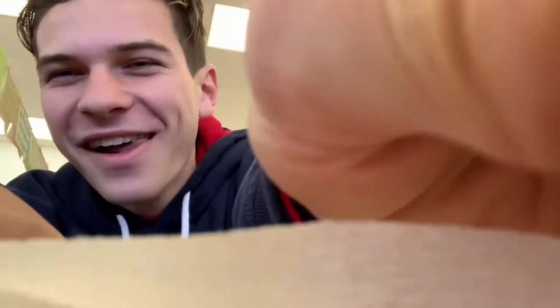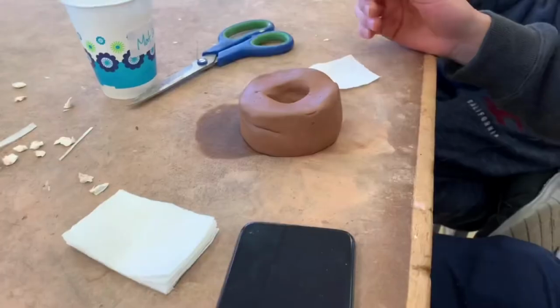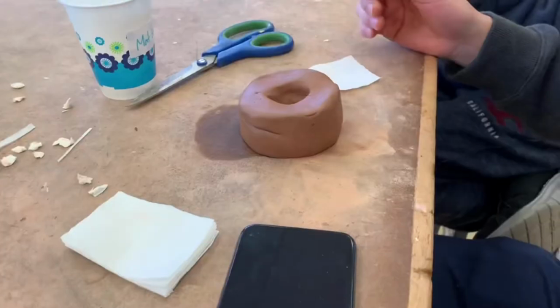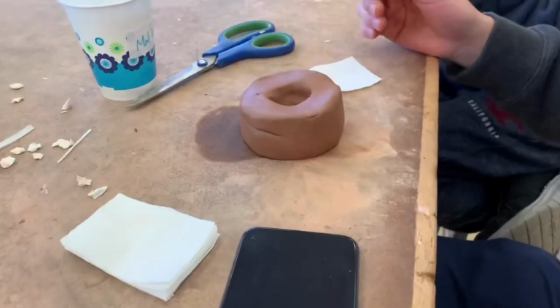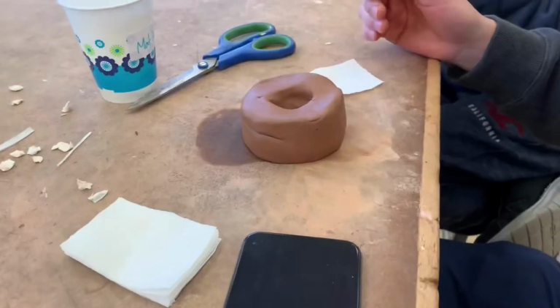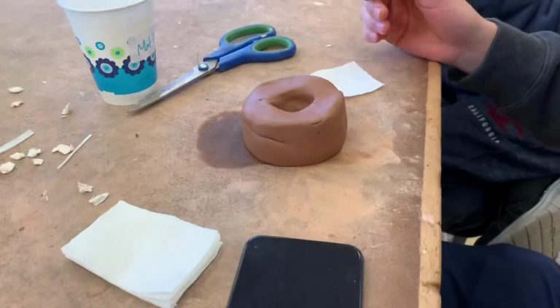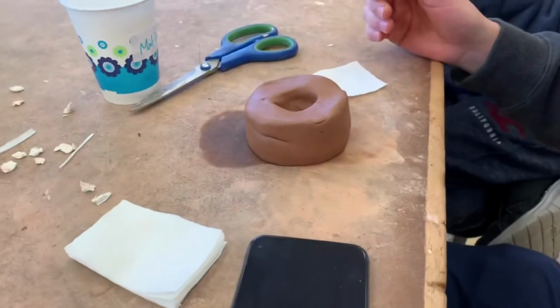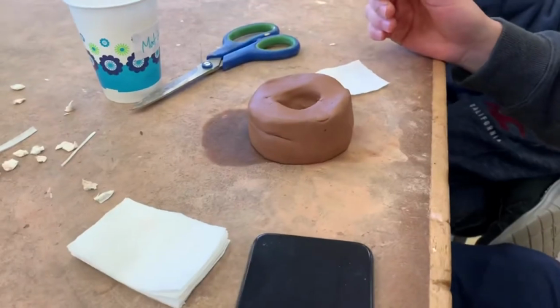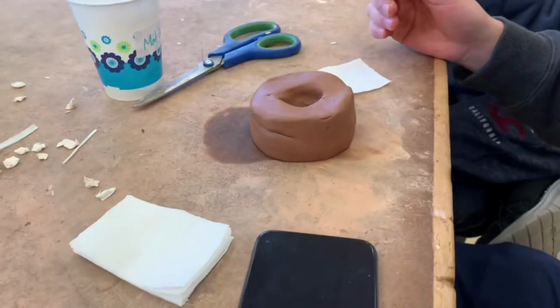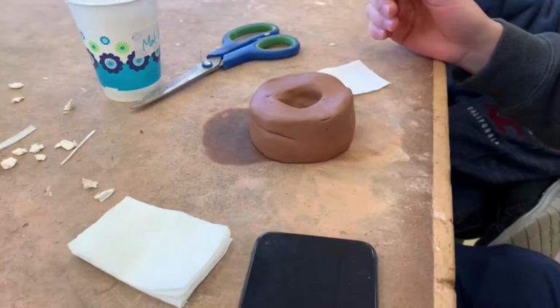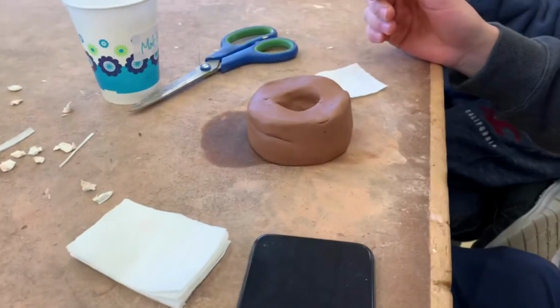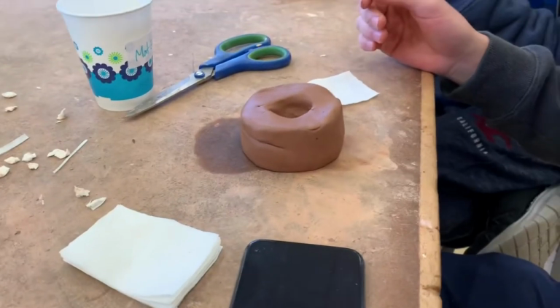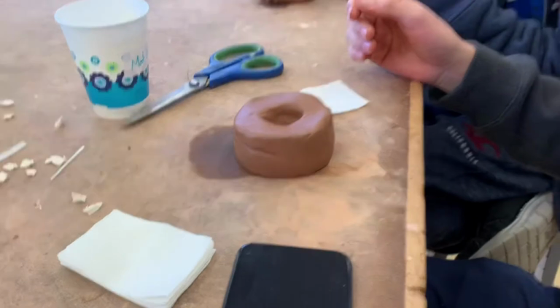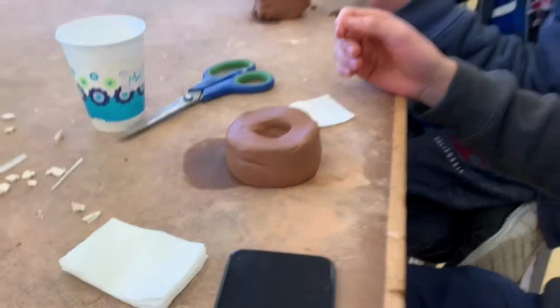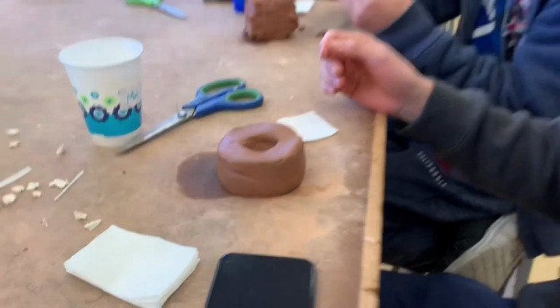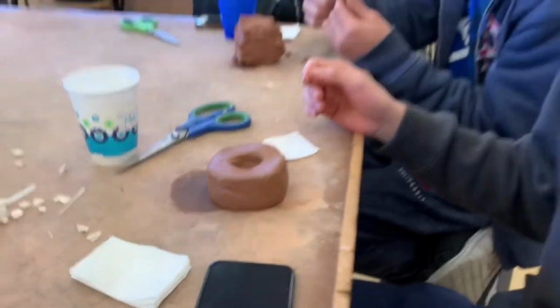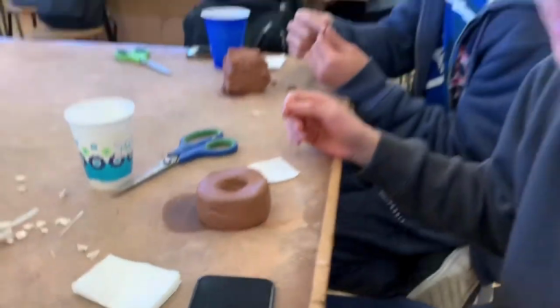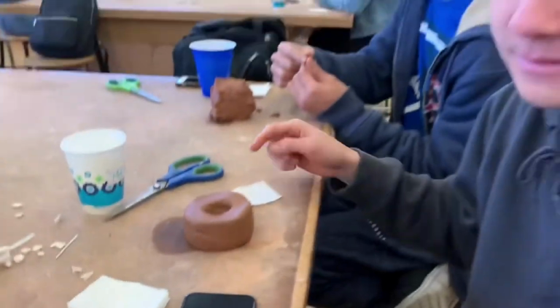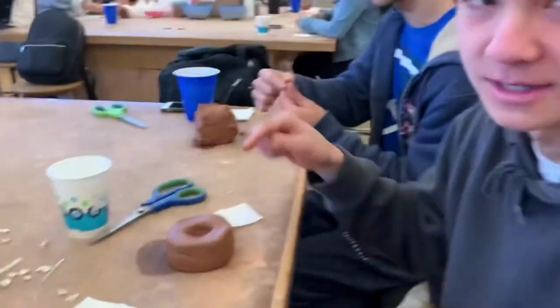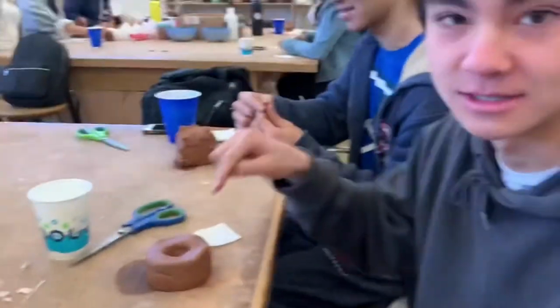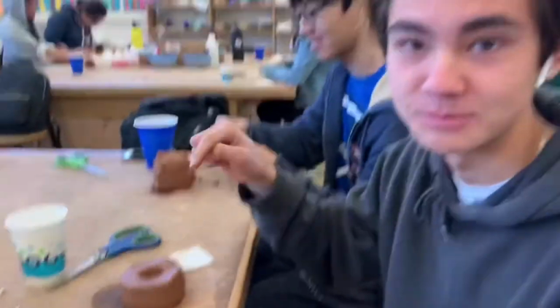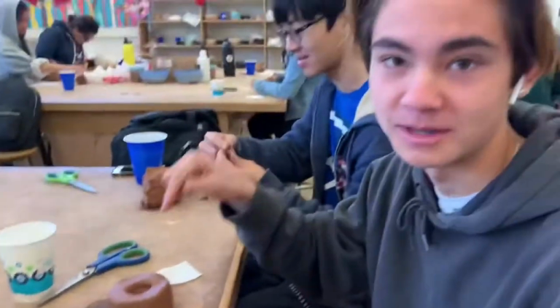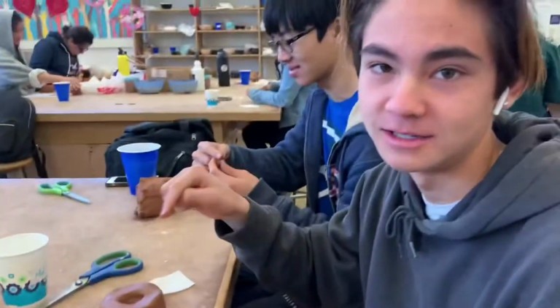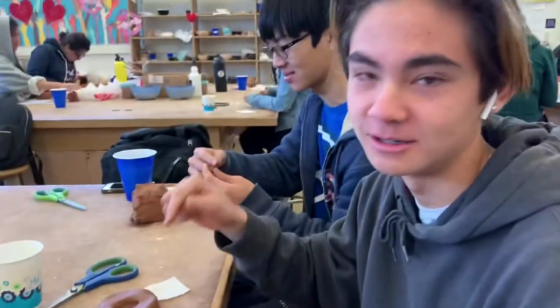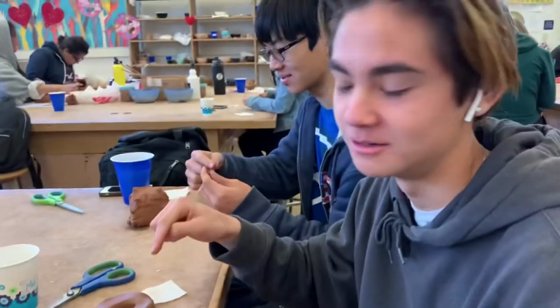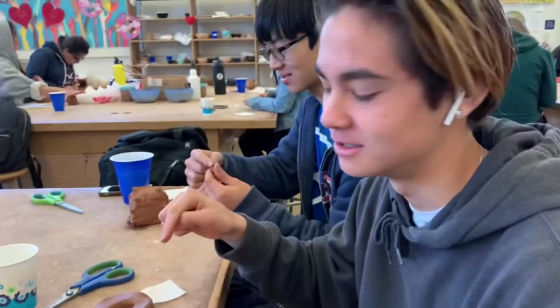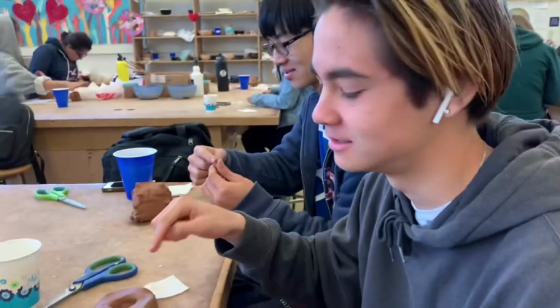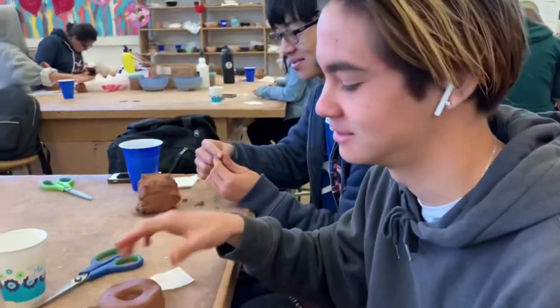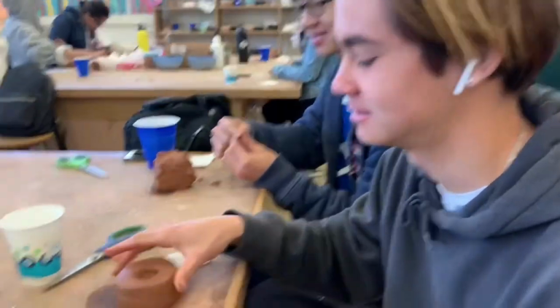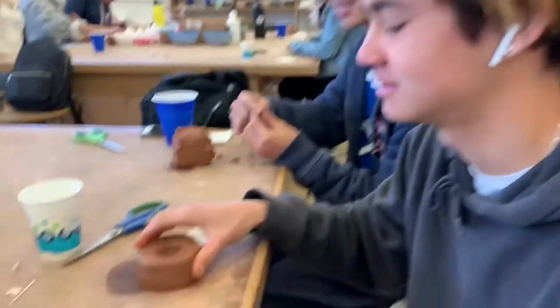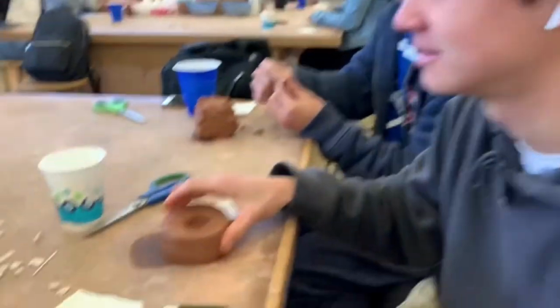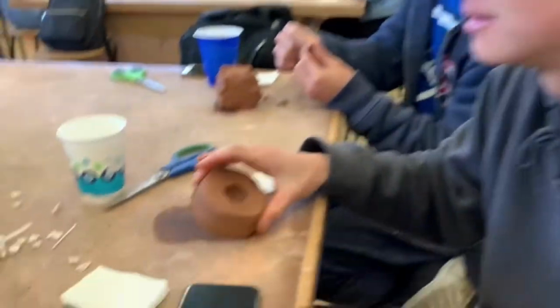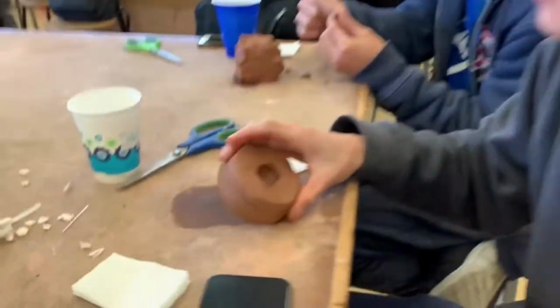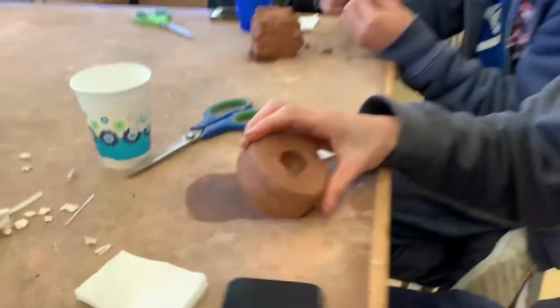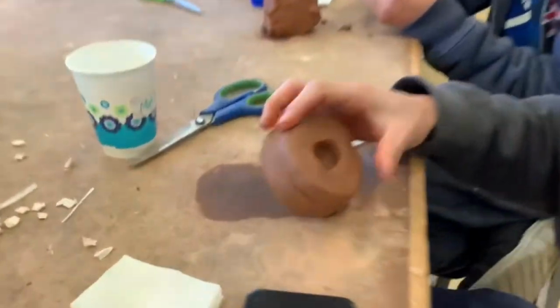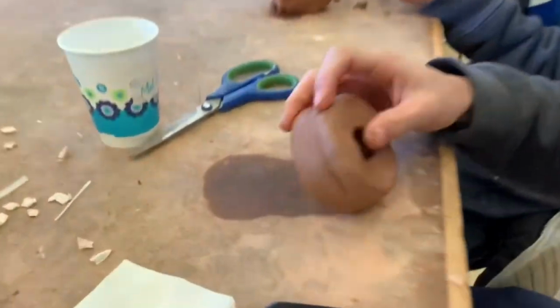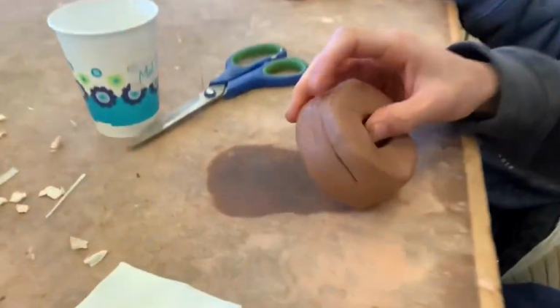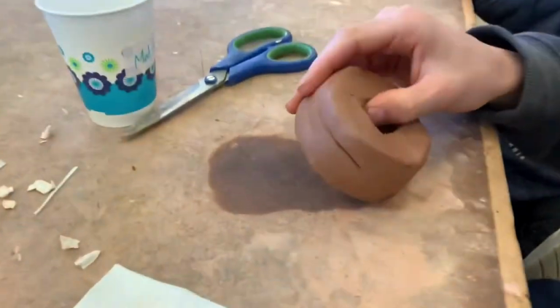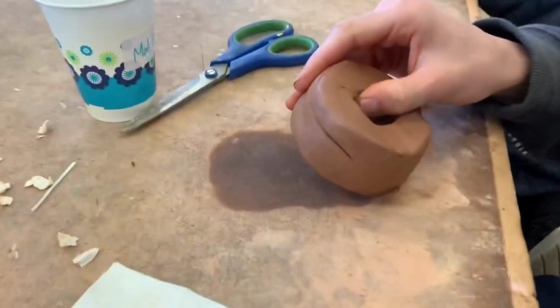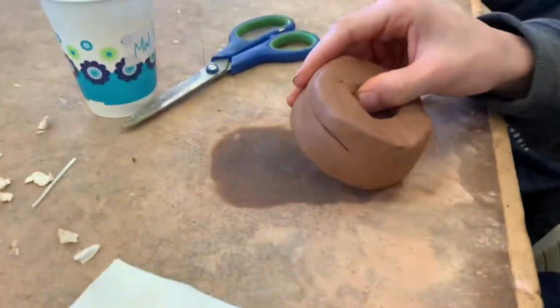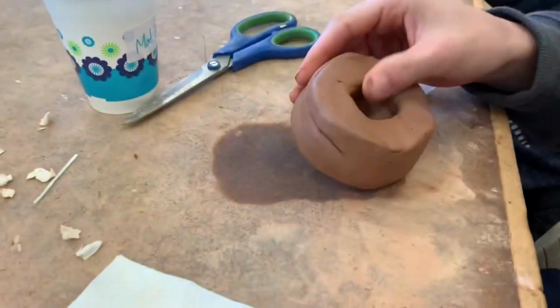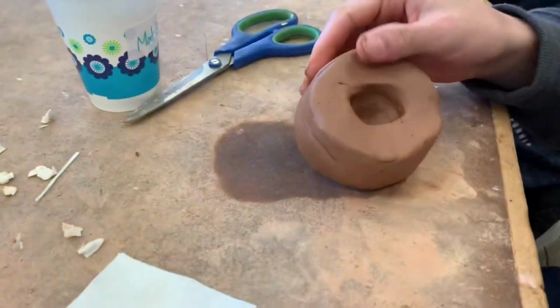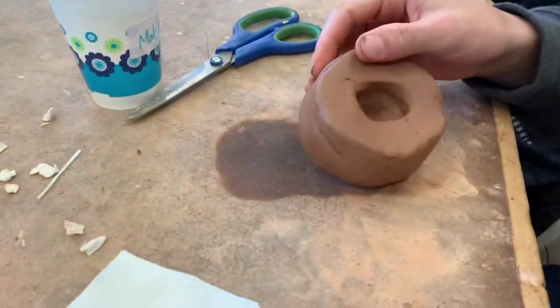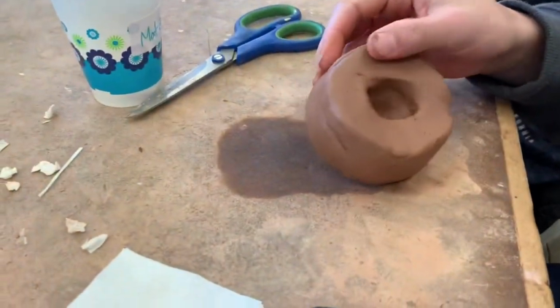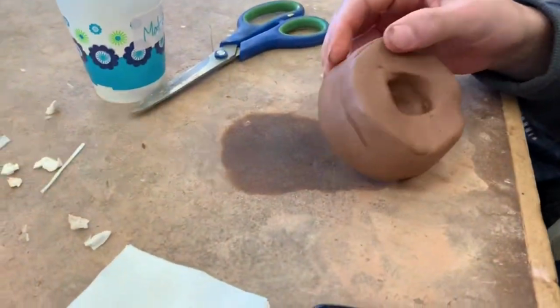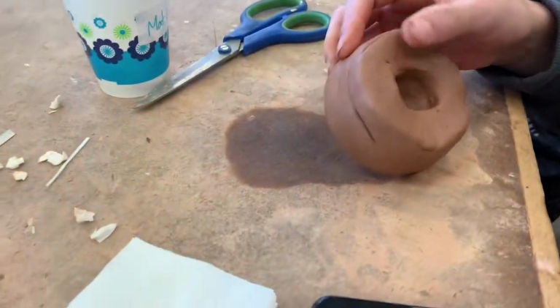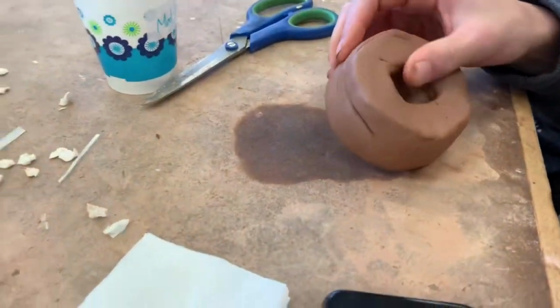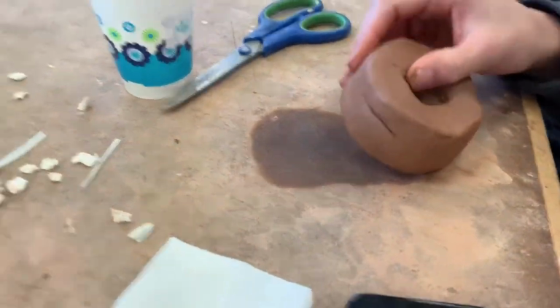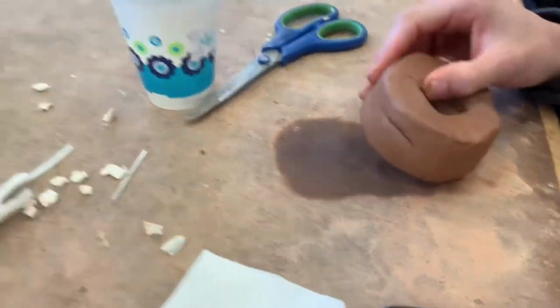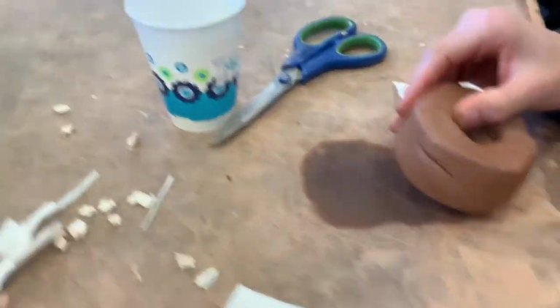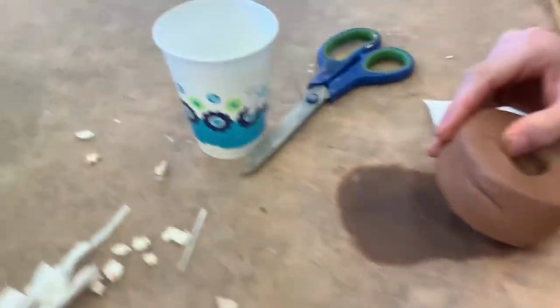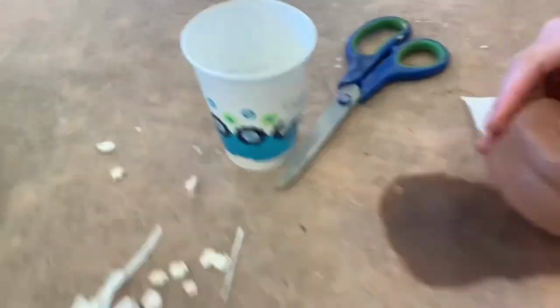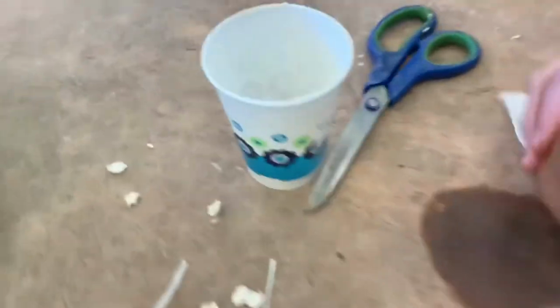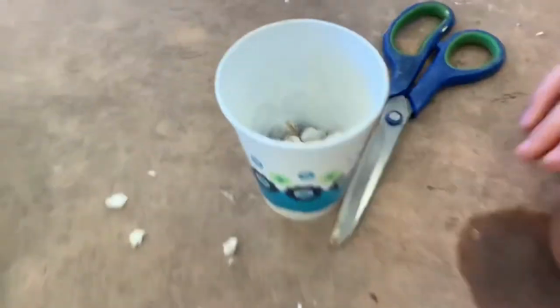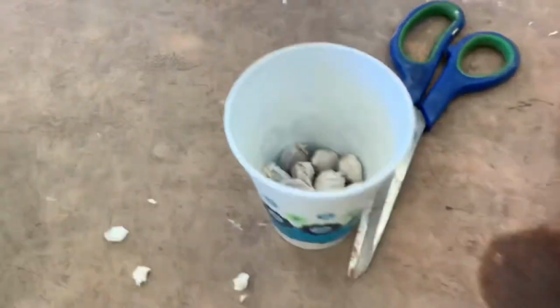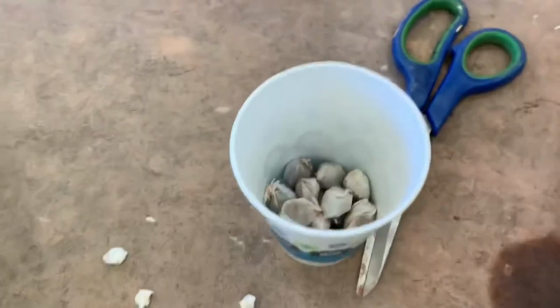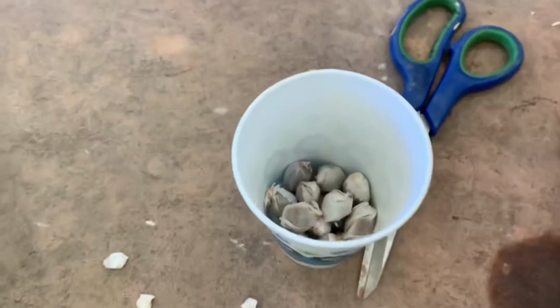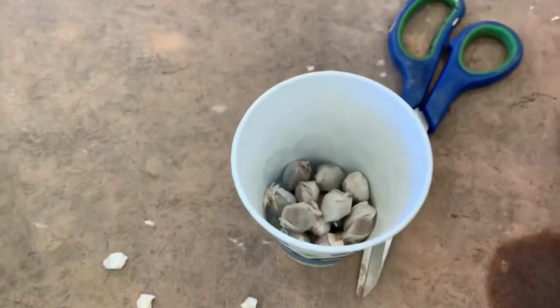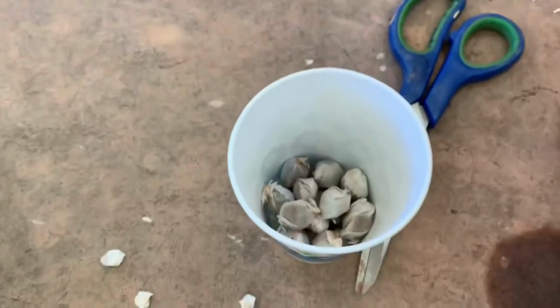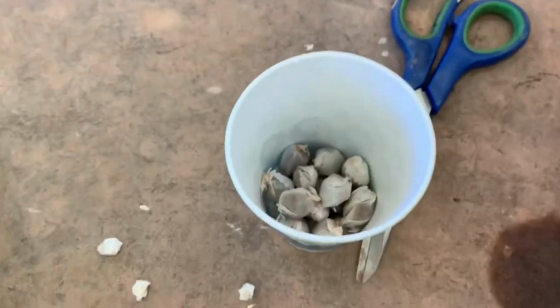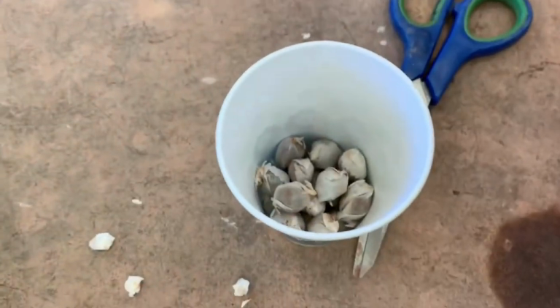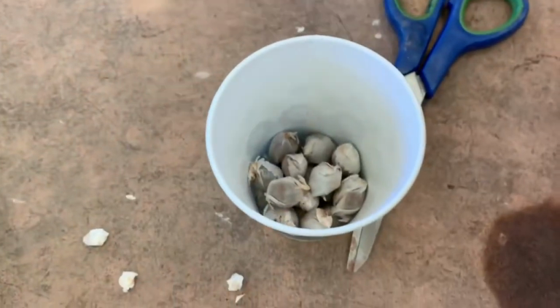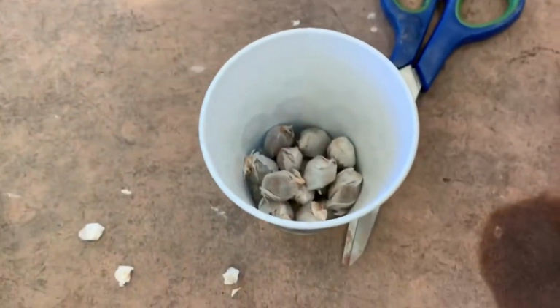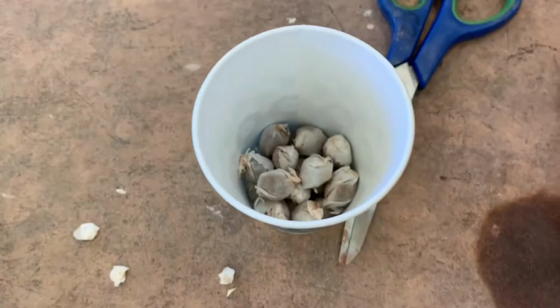This is Matt's donut. That's my donut. It's pretty professional. And here are the things that are going to go inside.